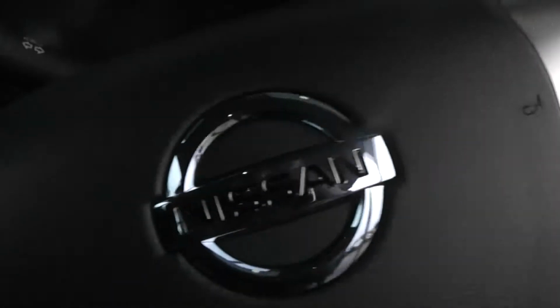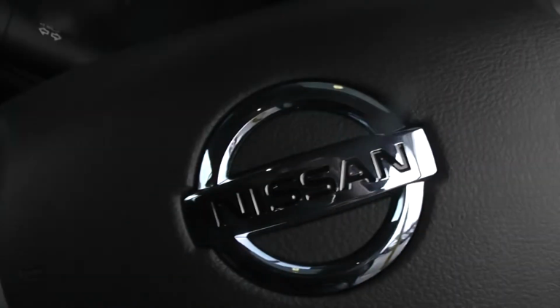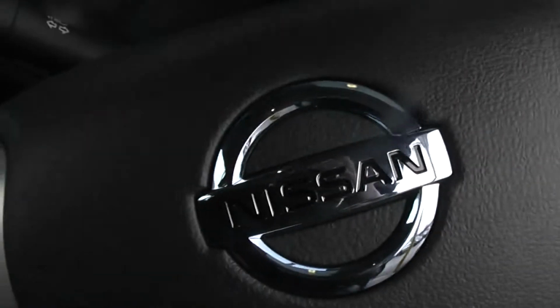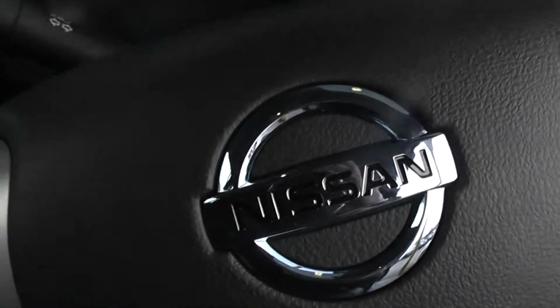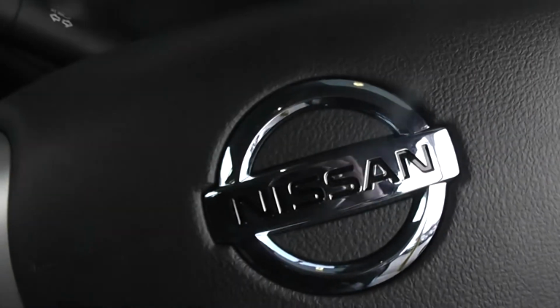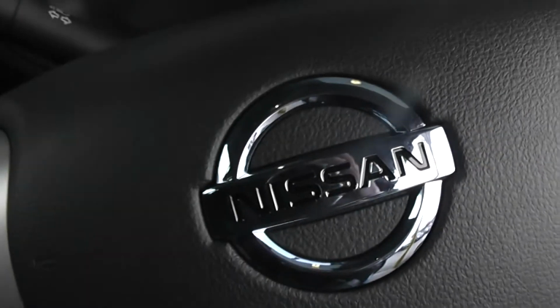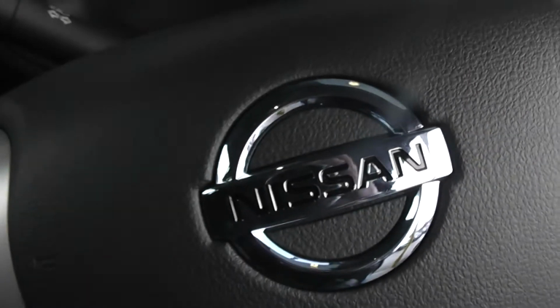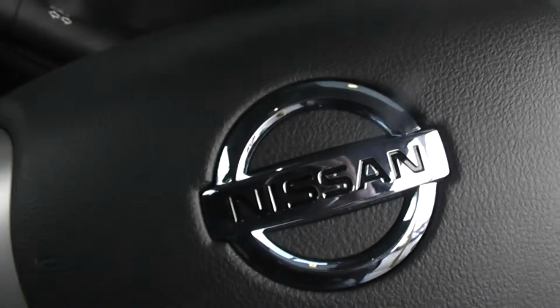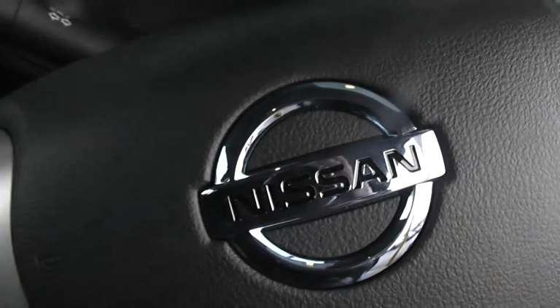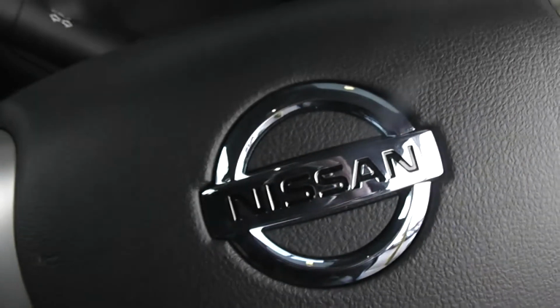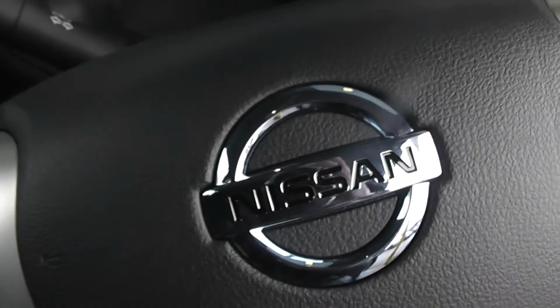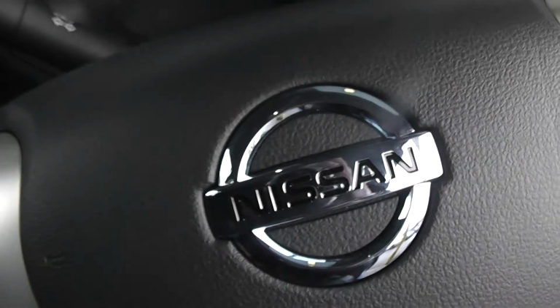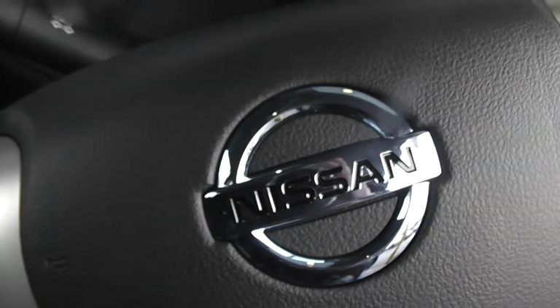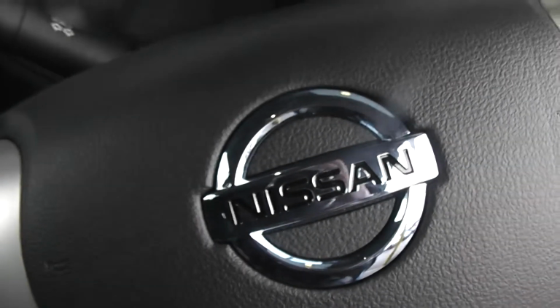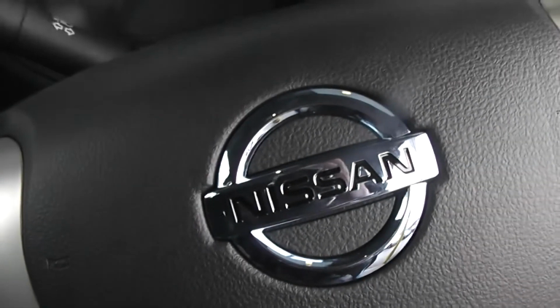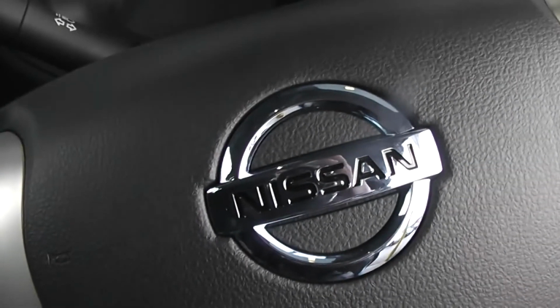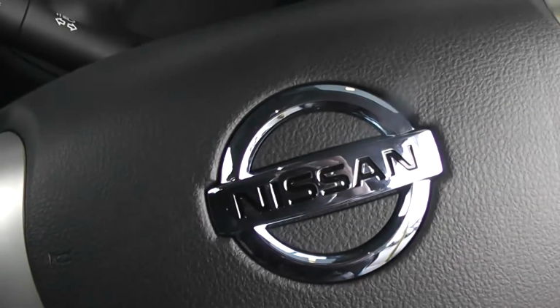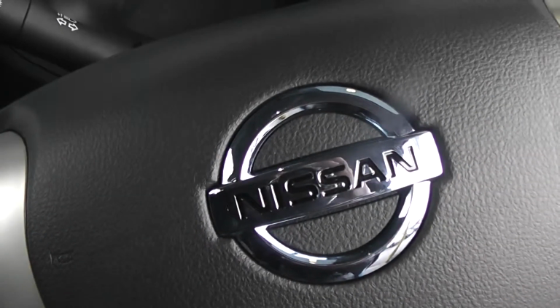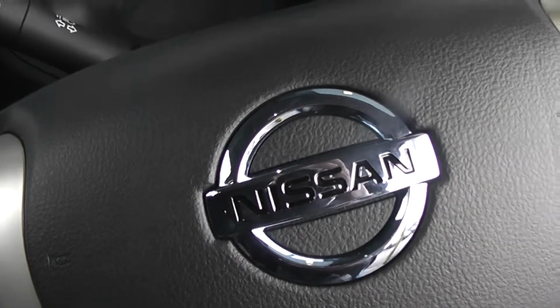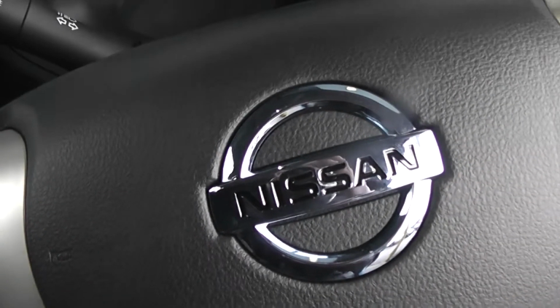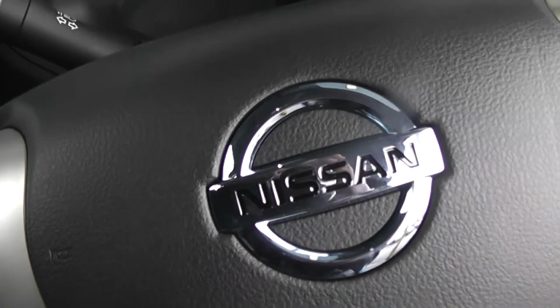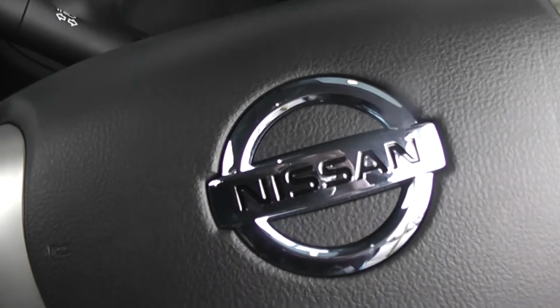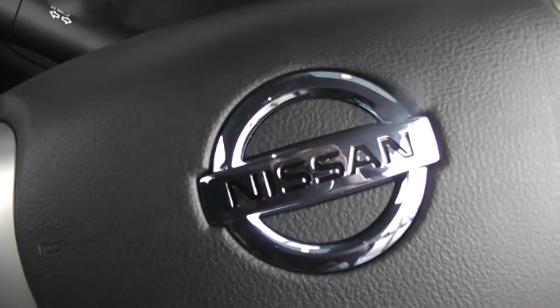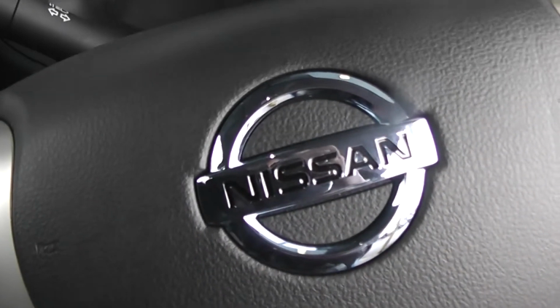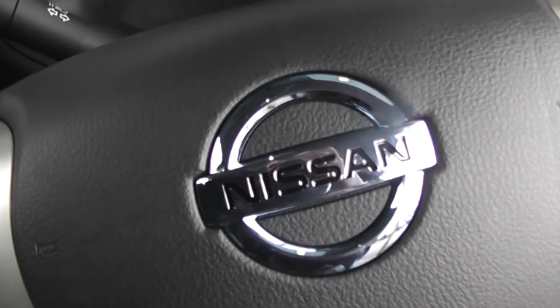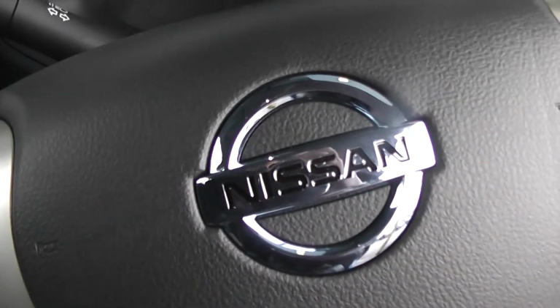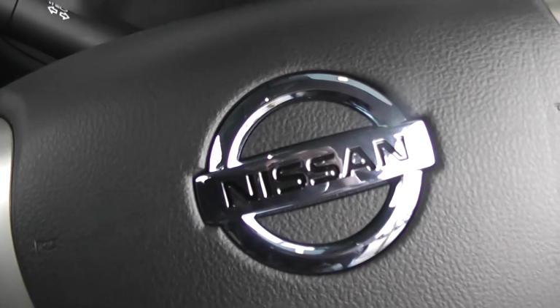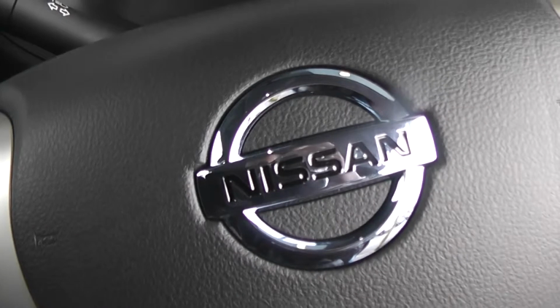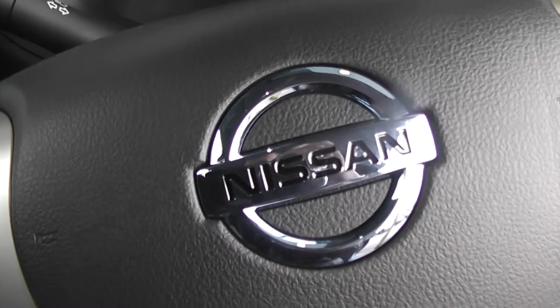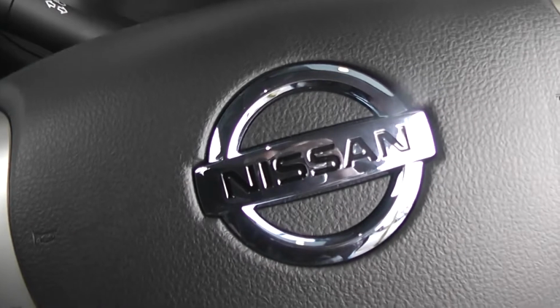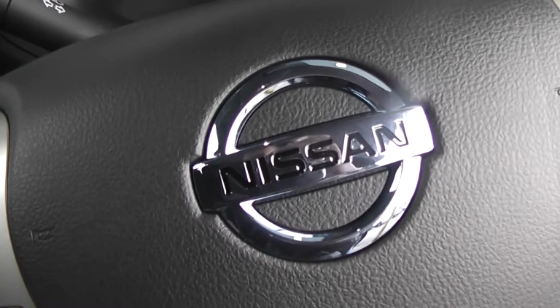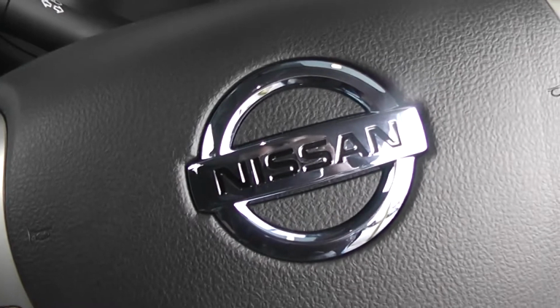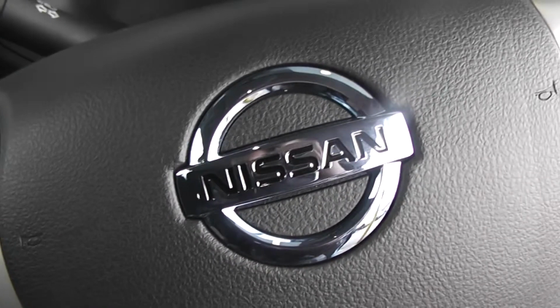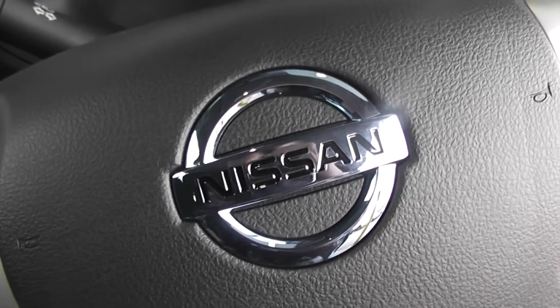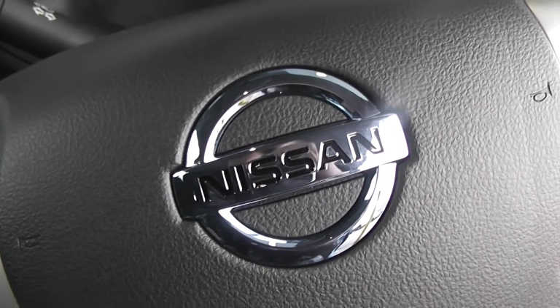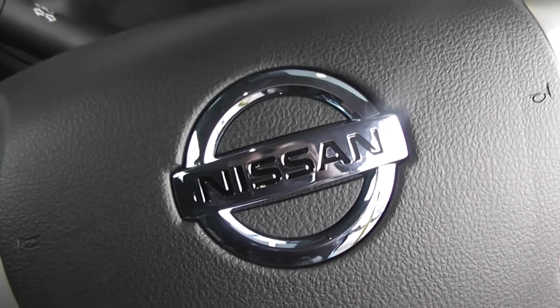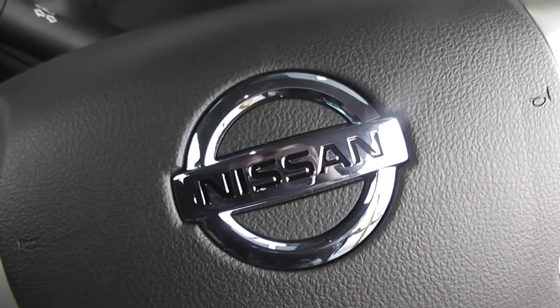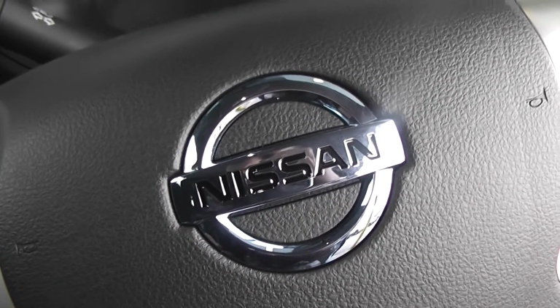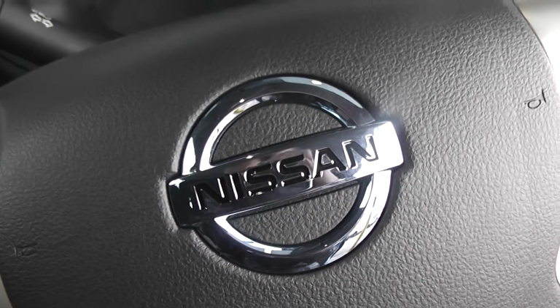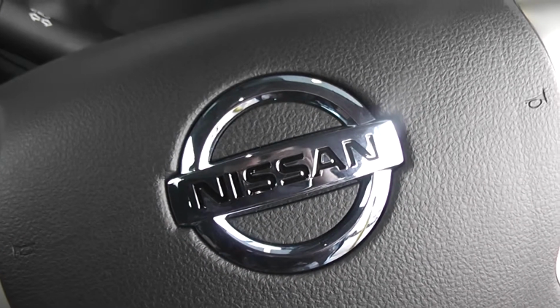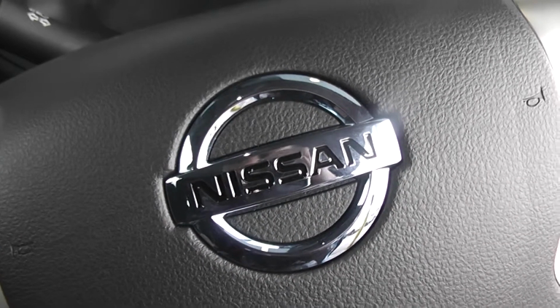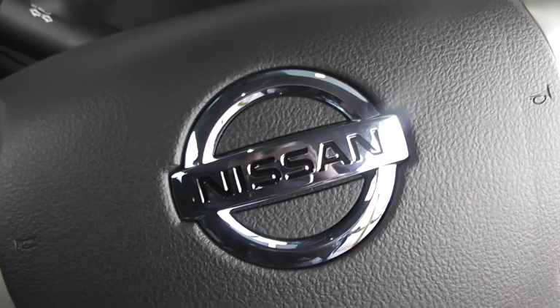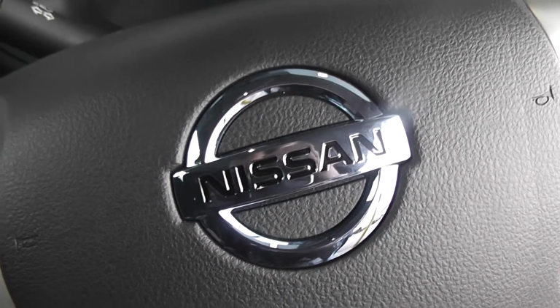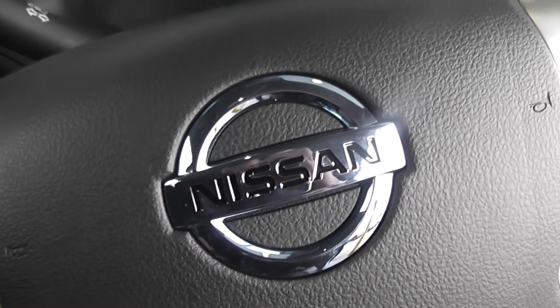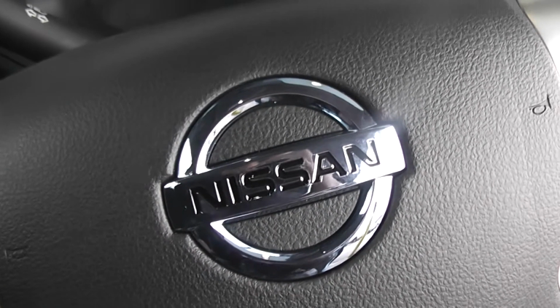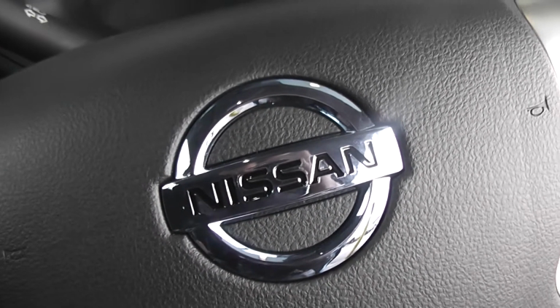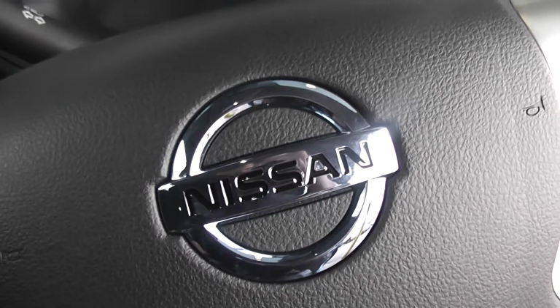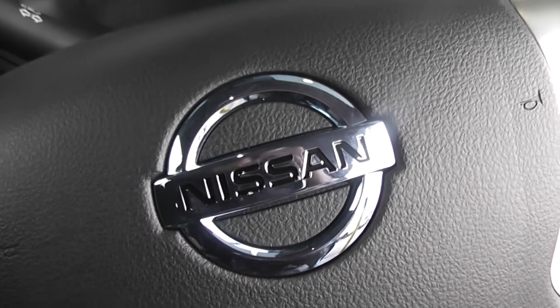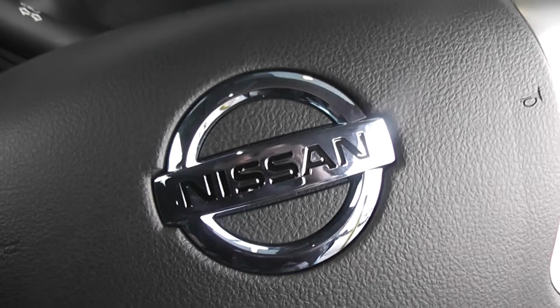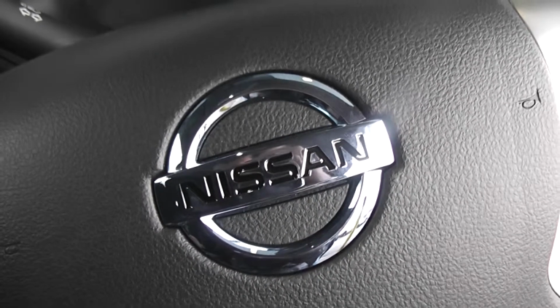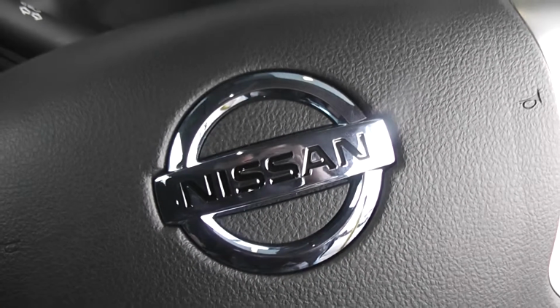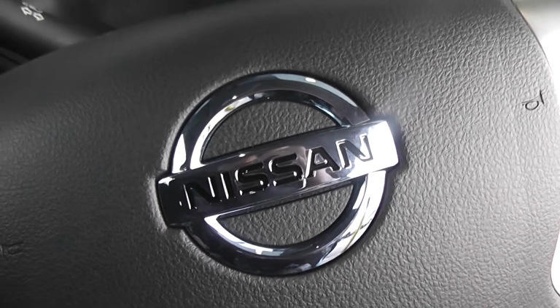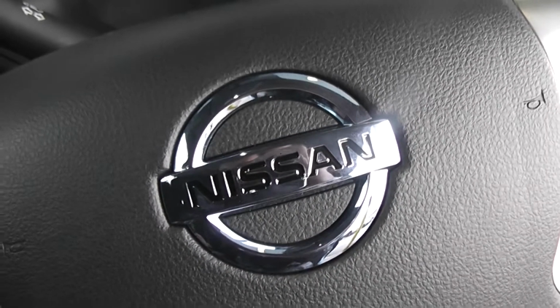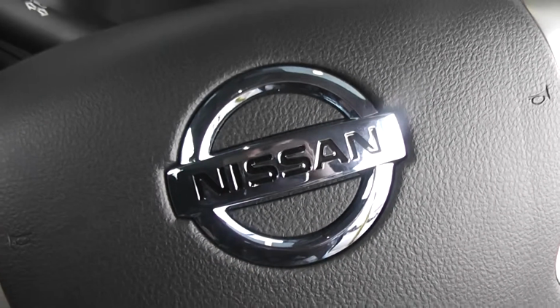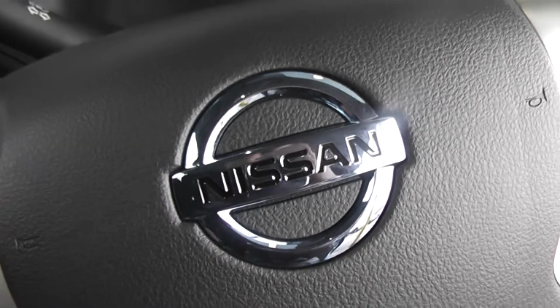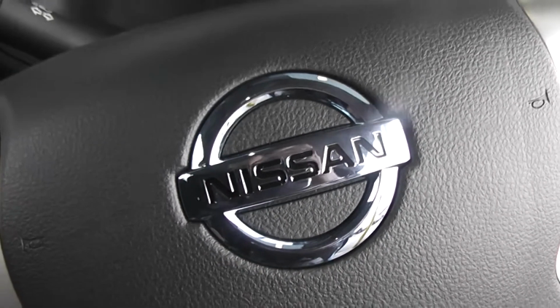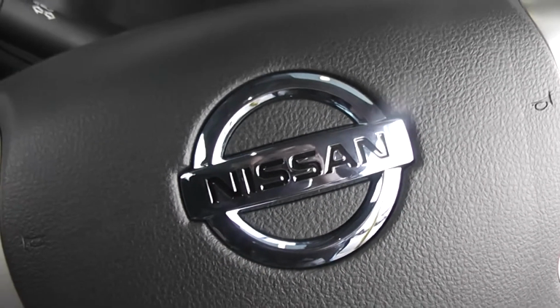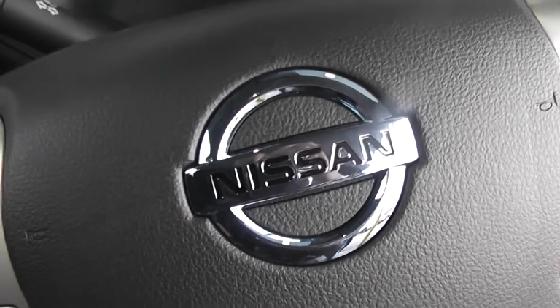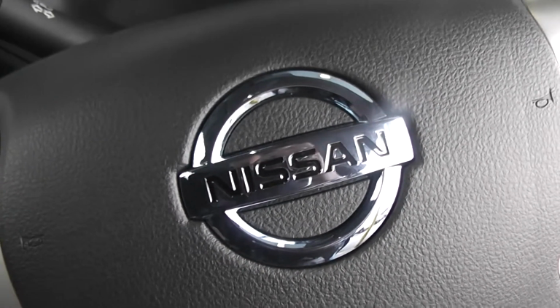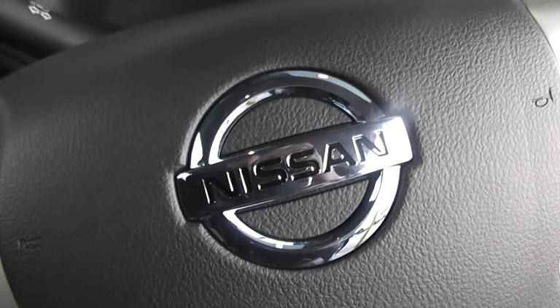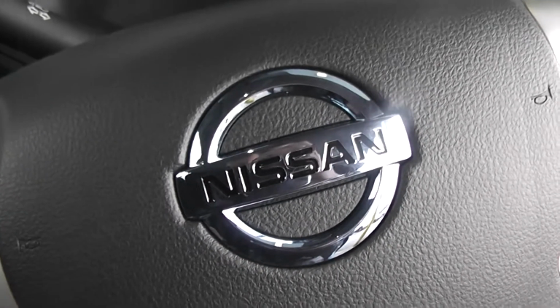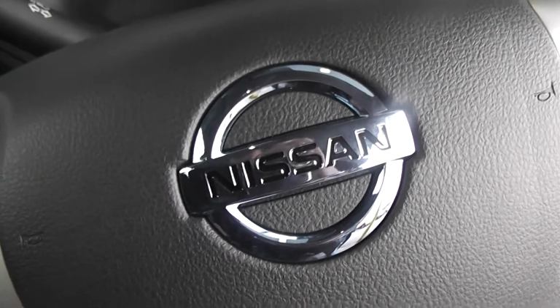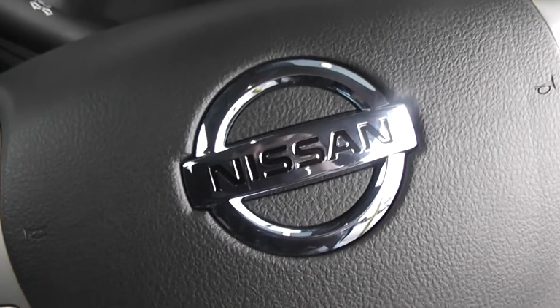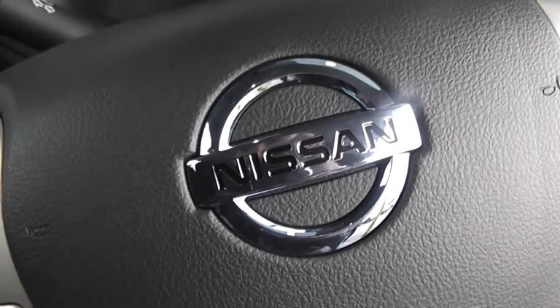This vehicle is available on our website. You can reserve online to receive an additional £75 discount. Here at Wessex Garages we won't be beaten on finance.